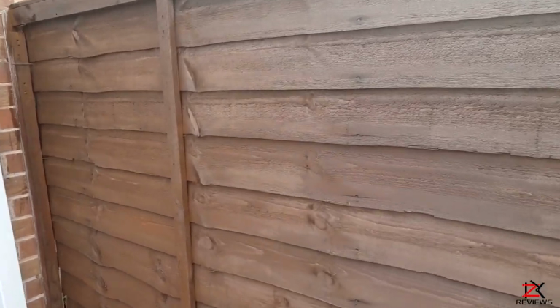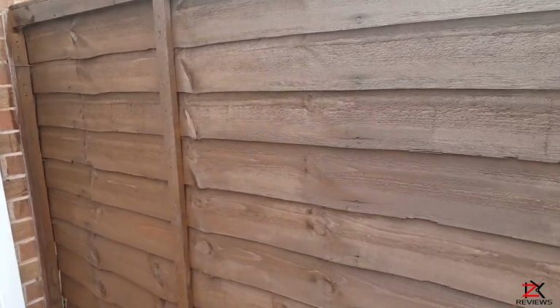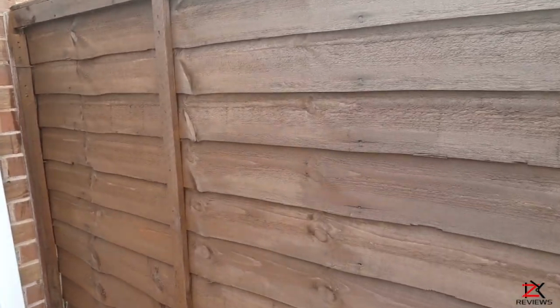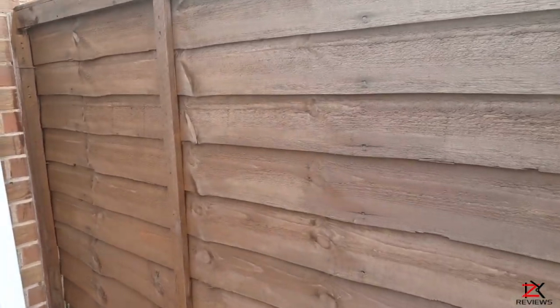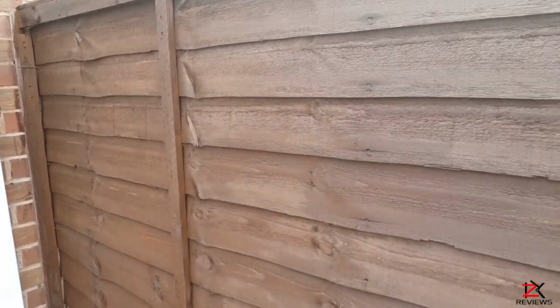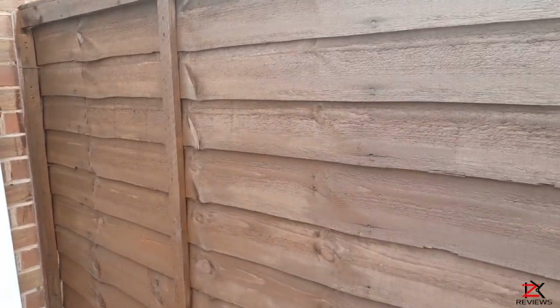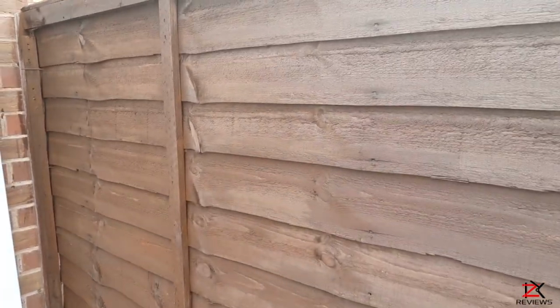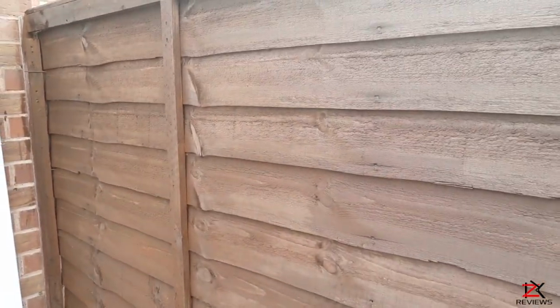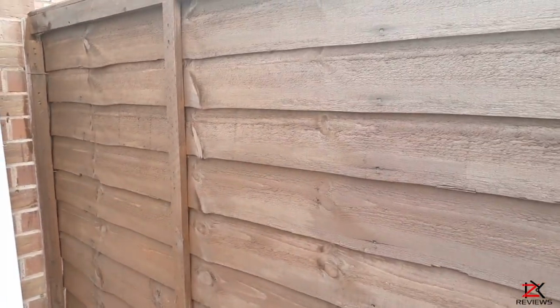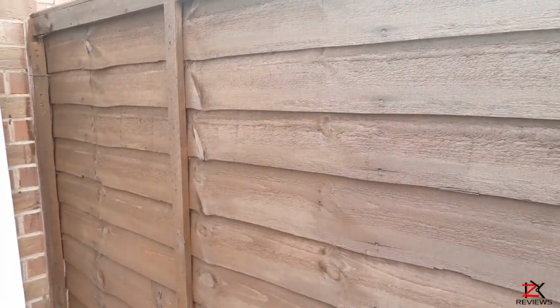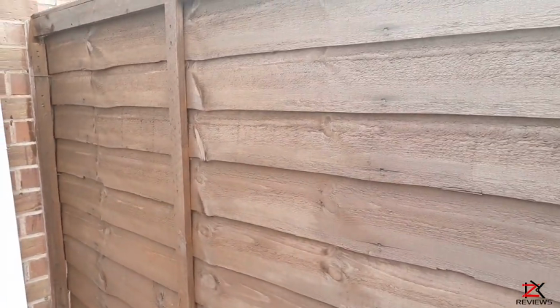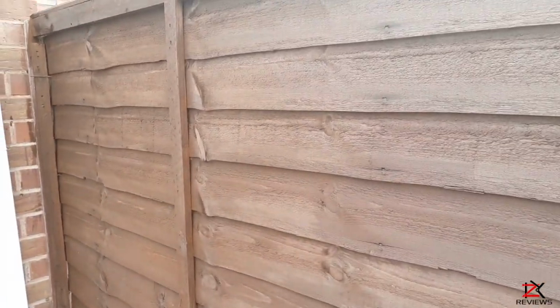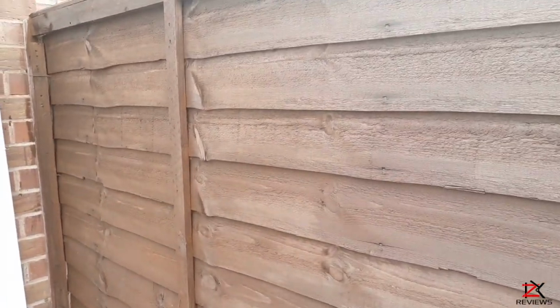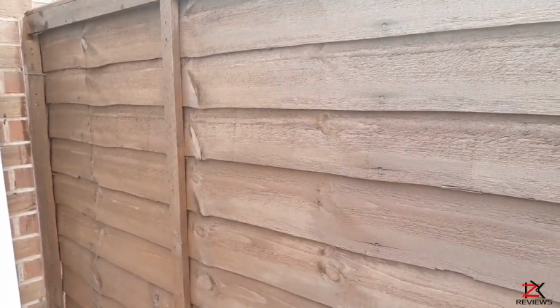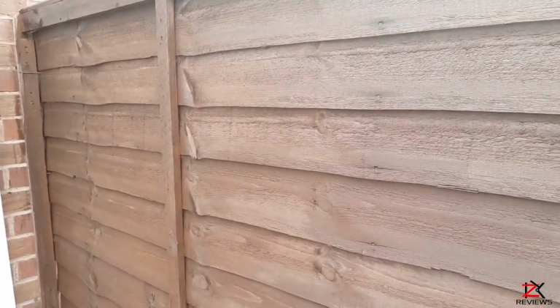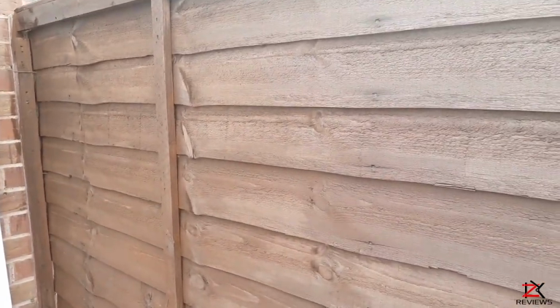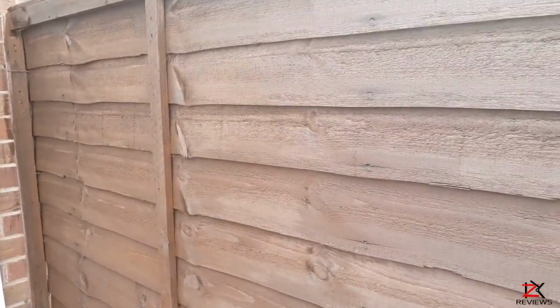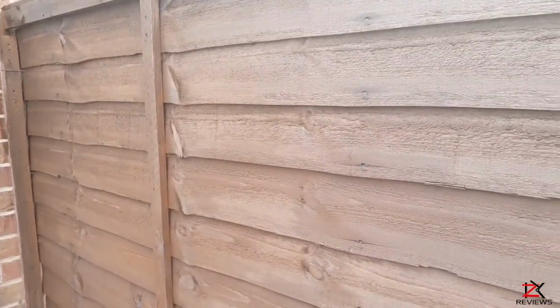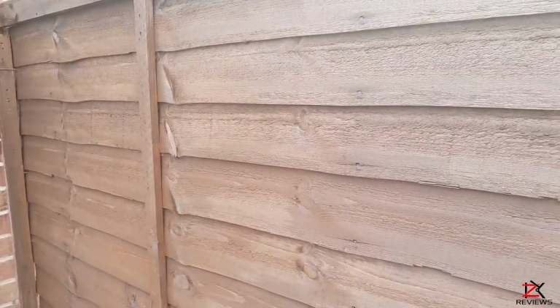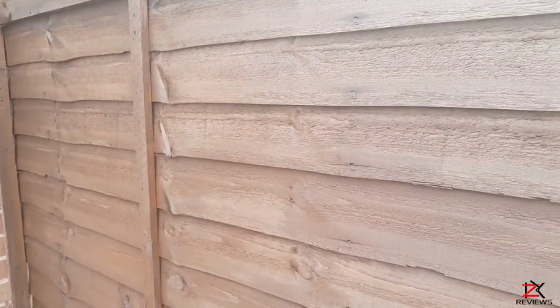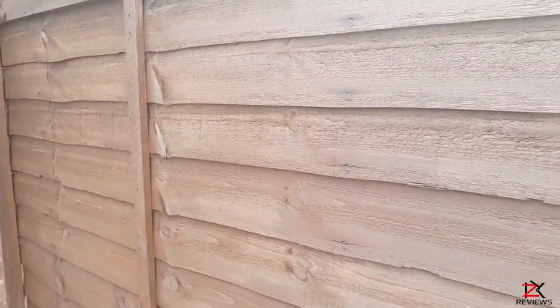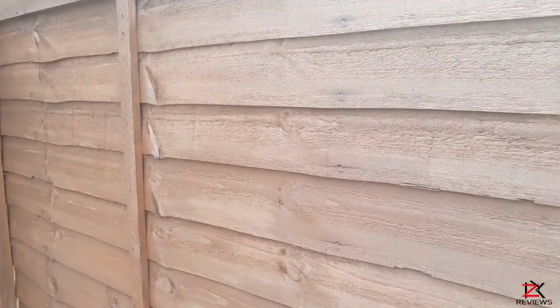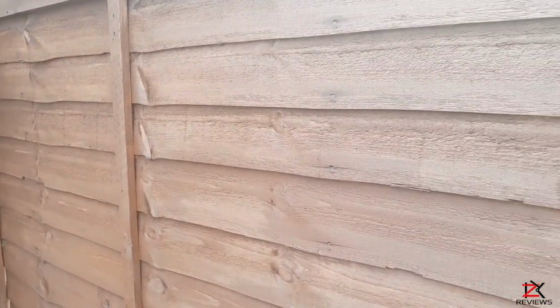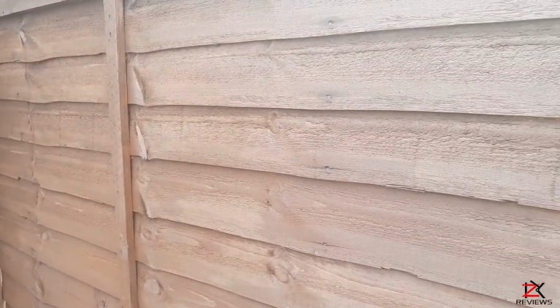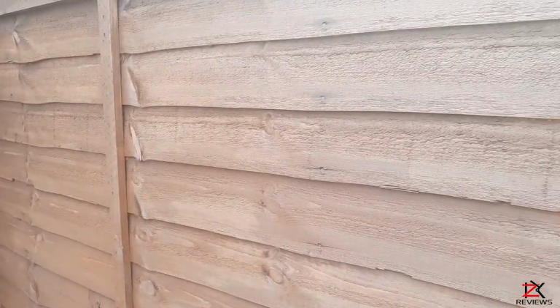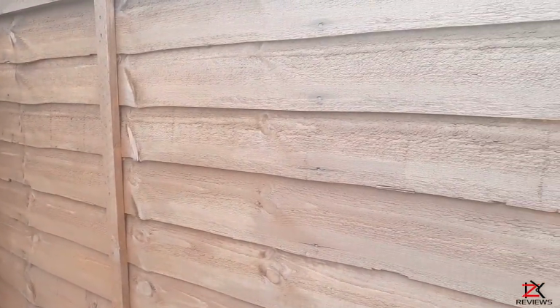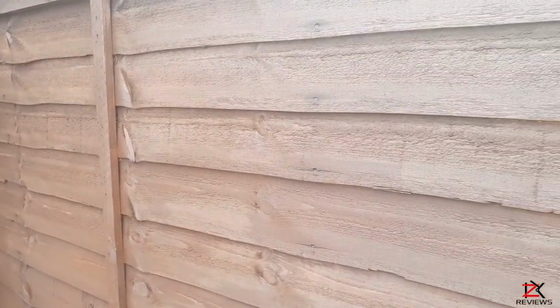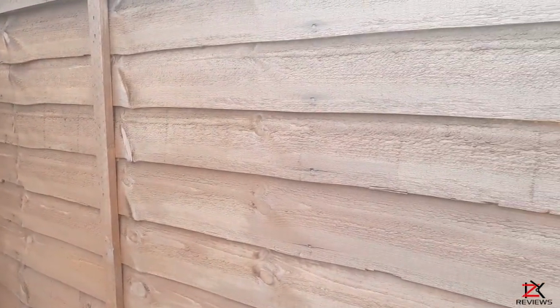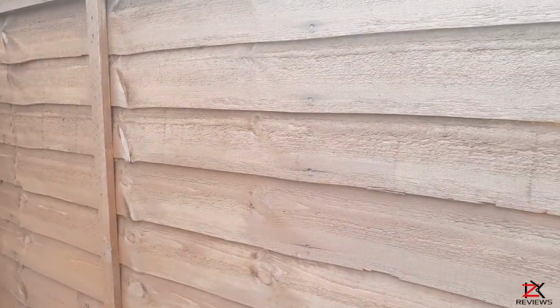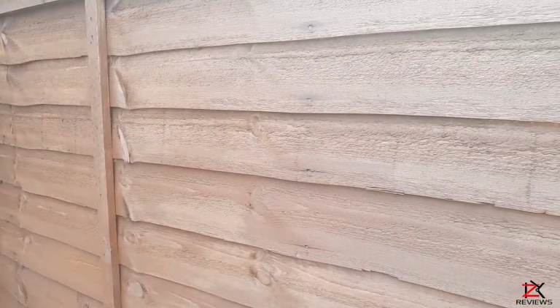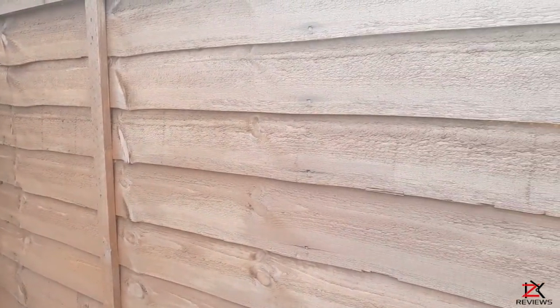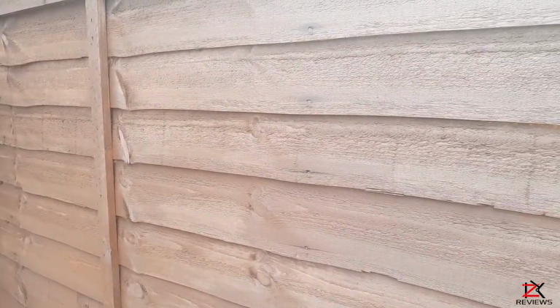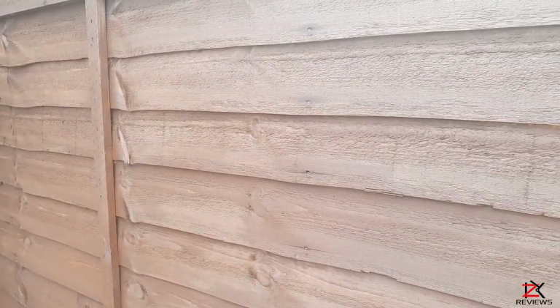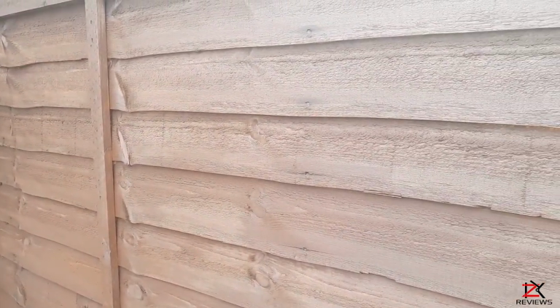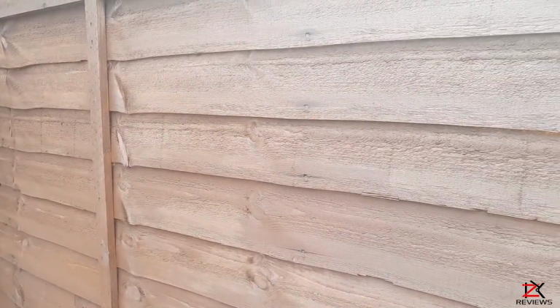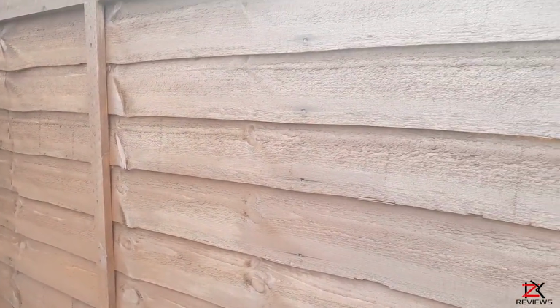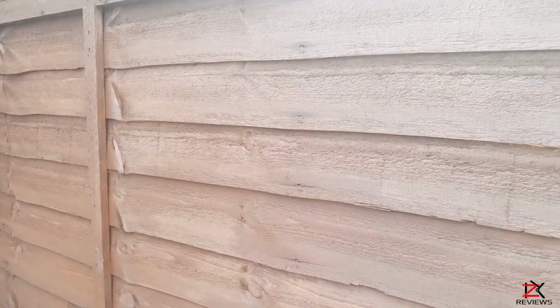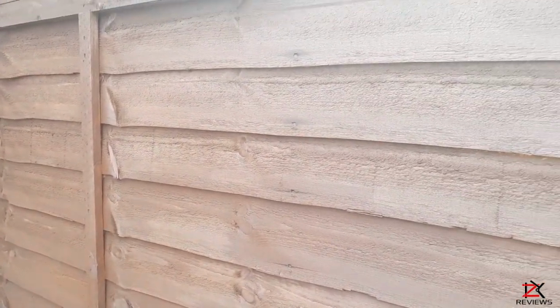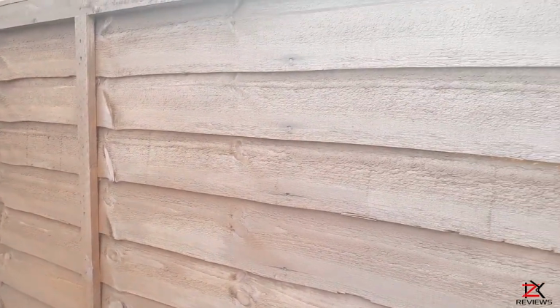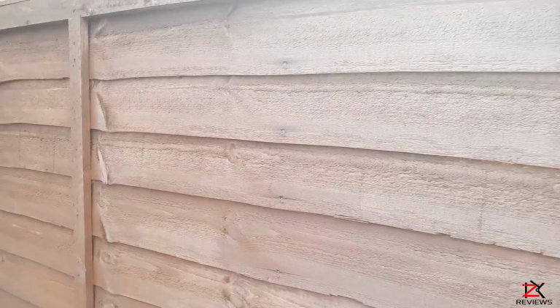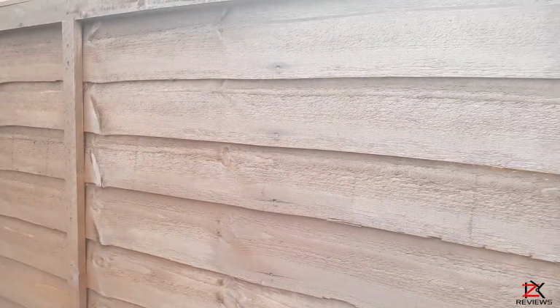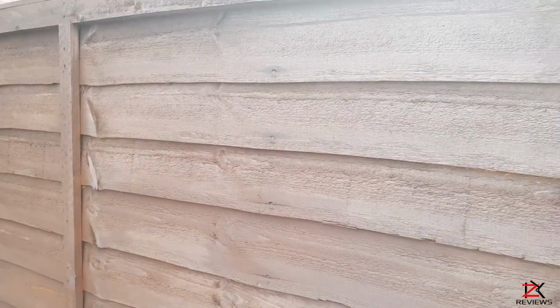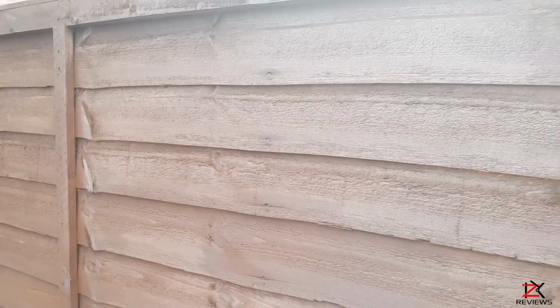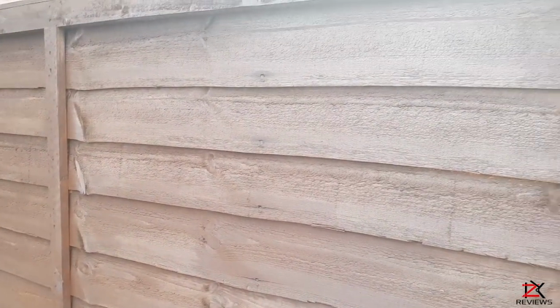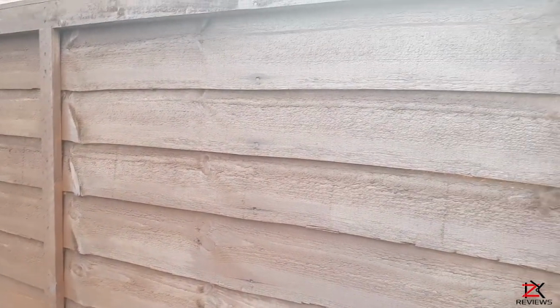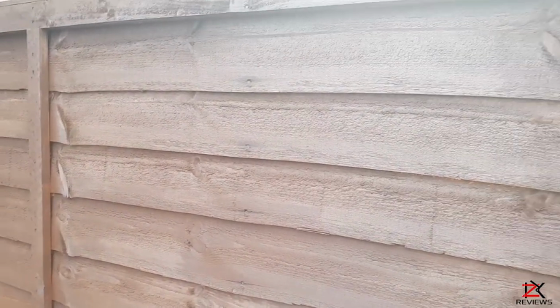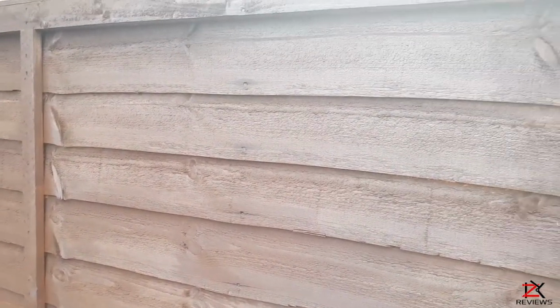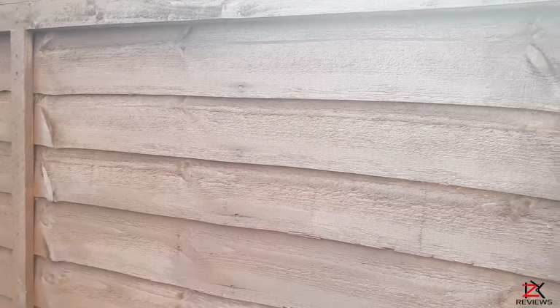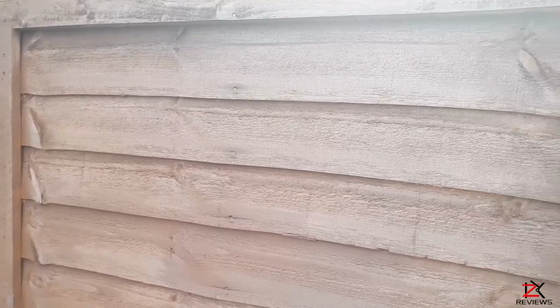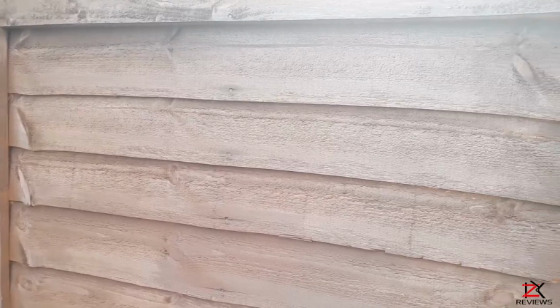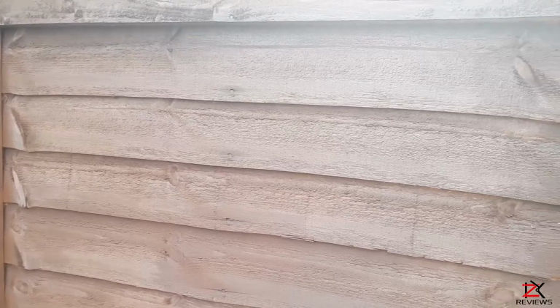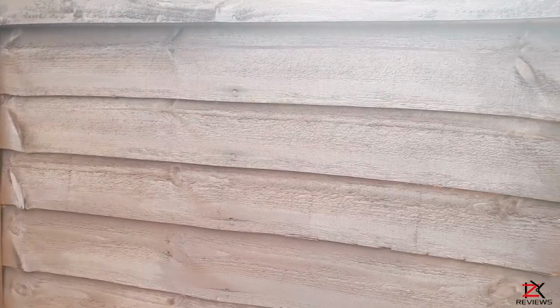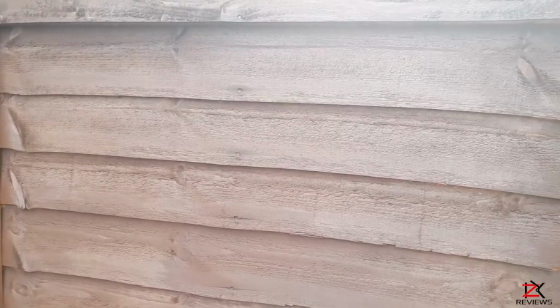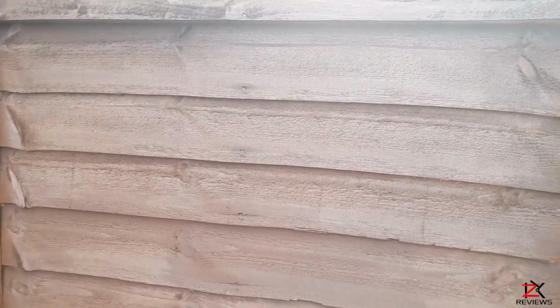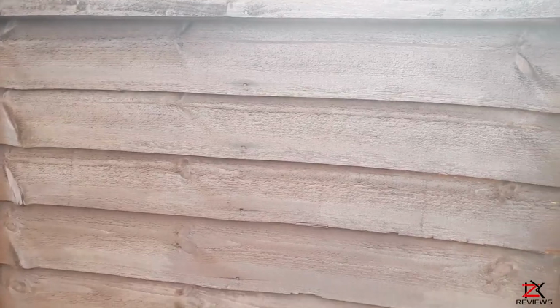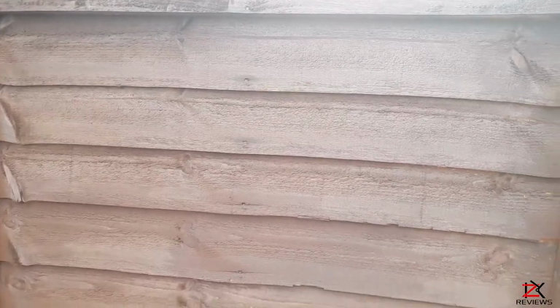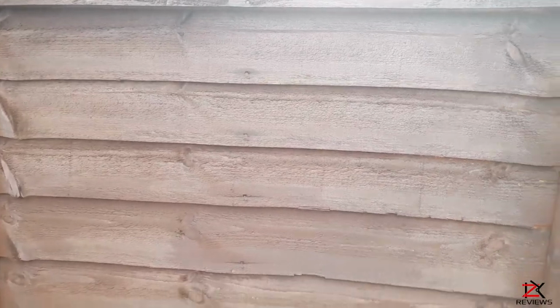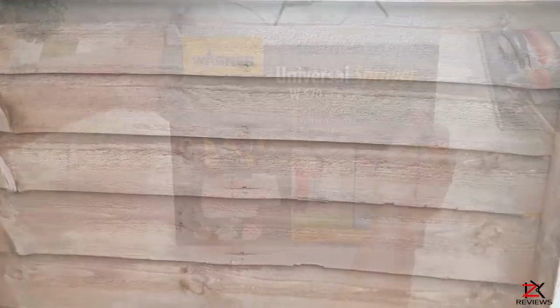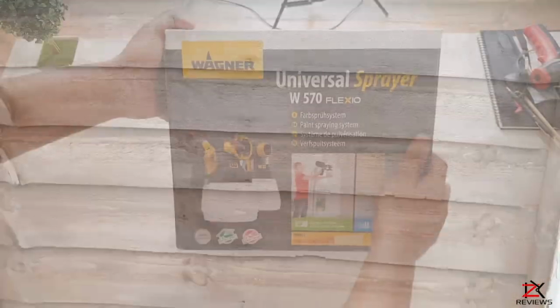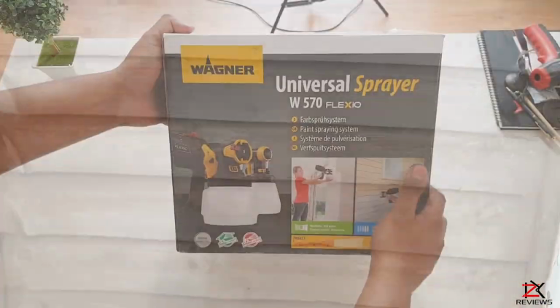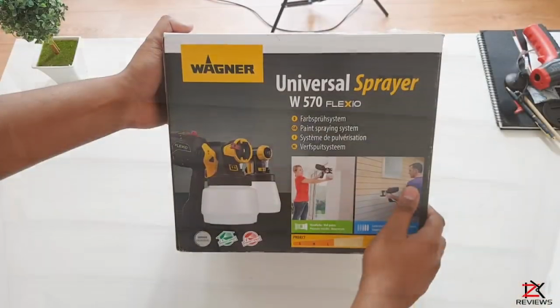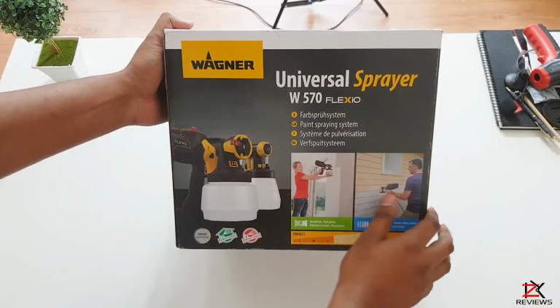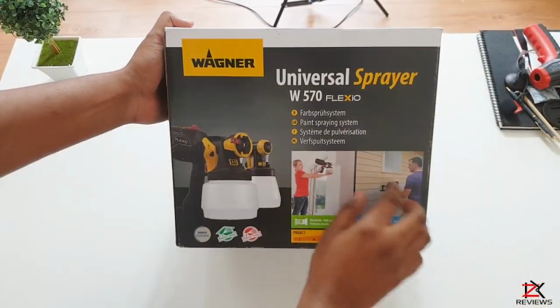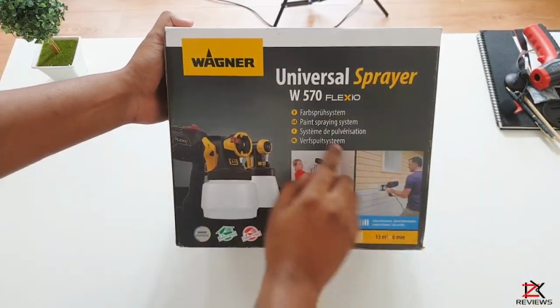I've completed the first panel and the time it took me was around 20 minutes, and my arm is starting to tire out.